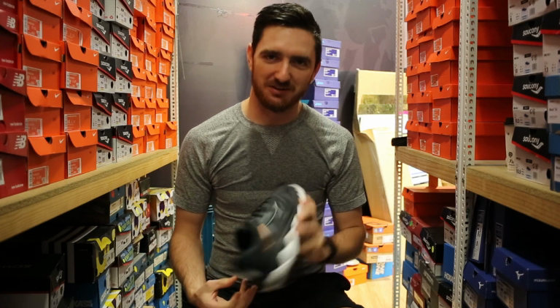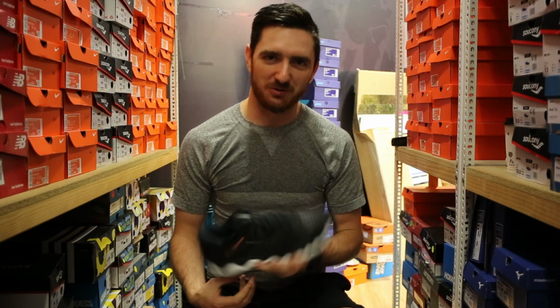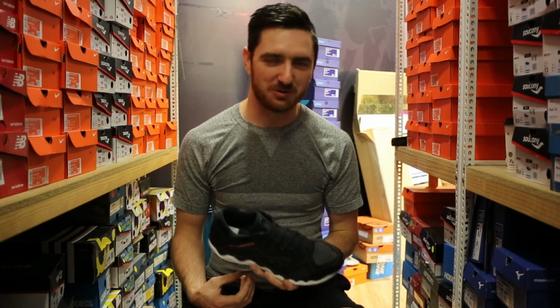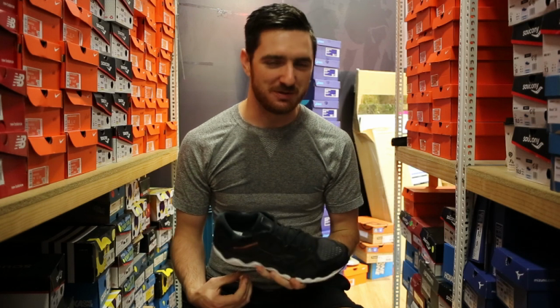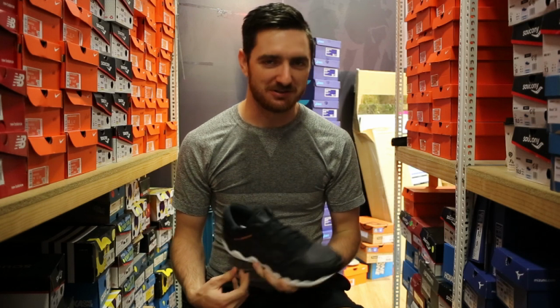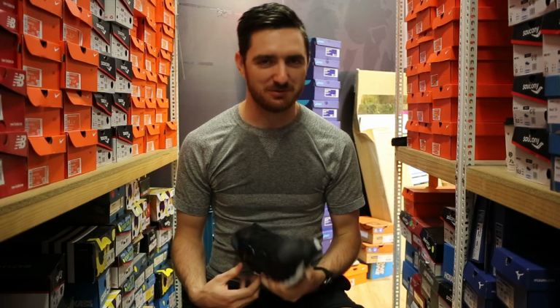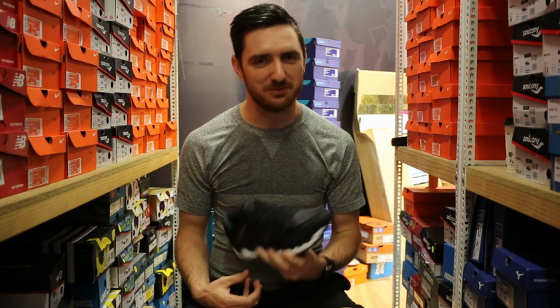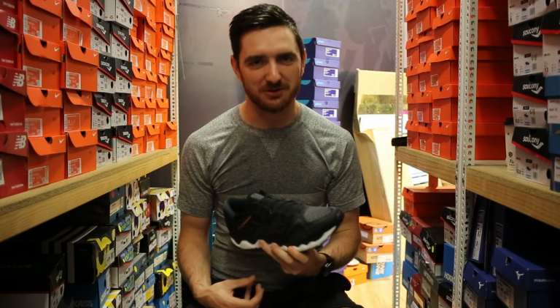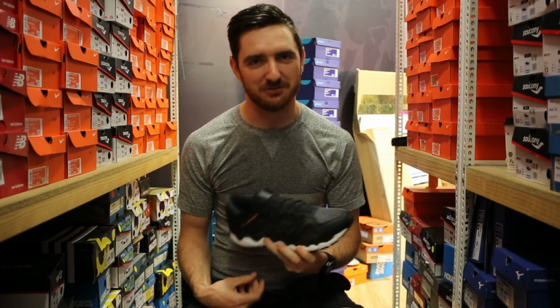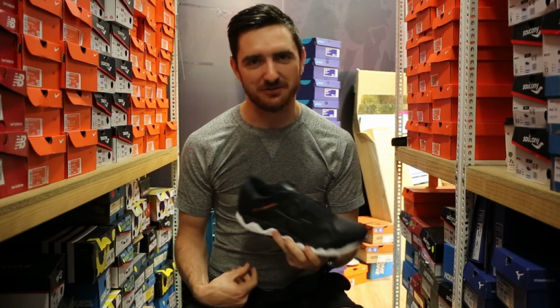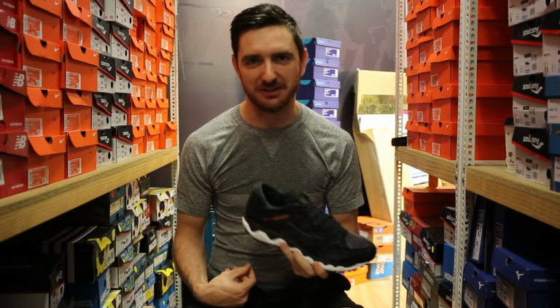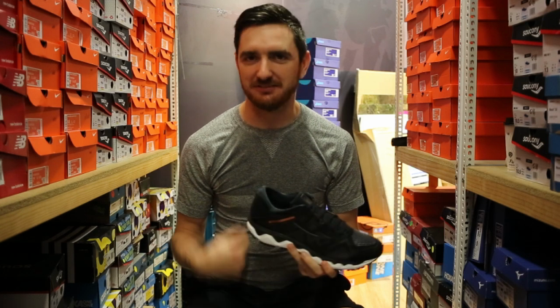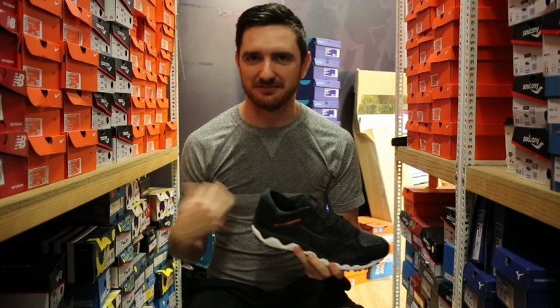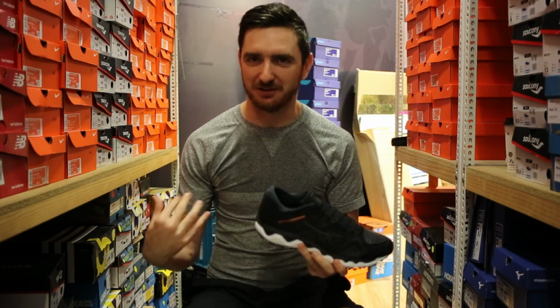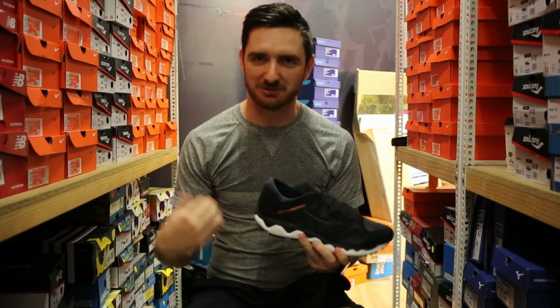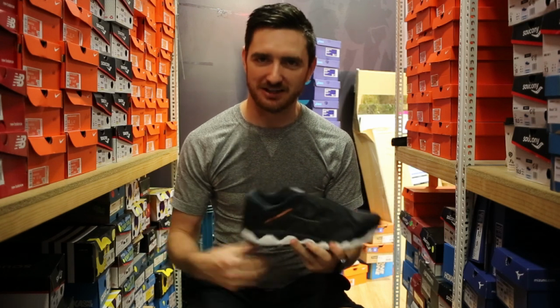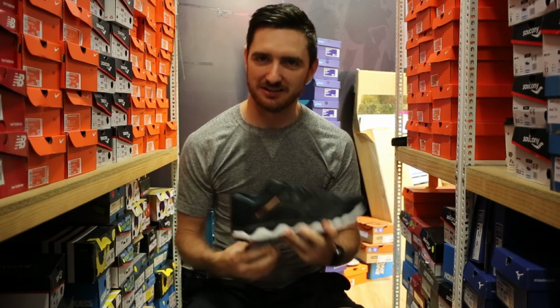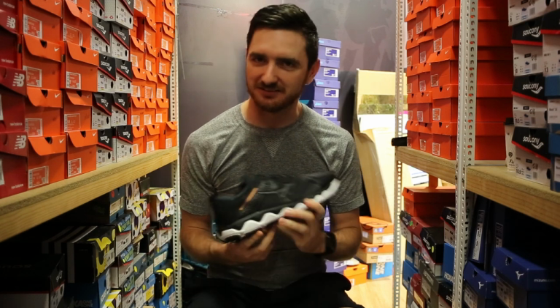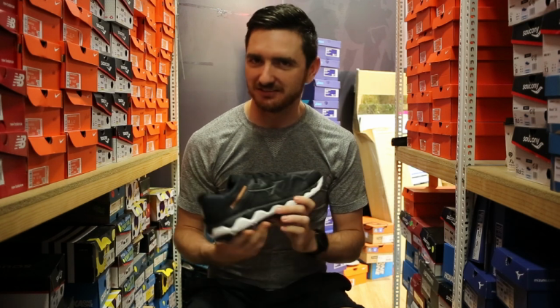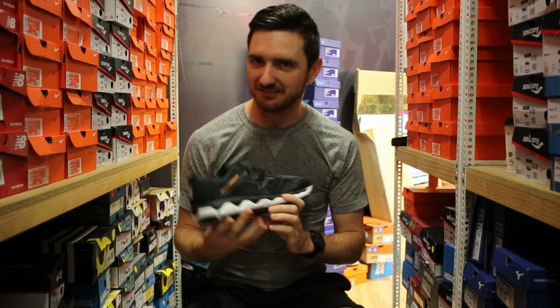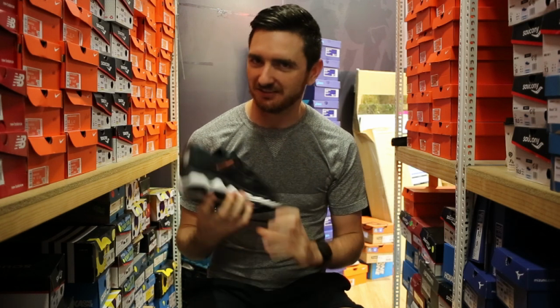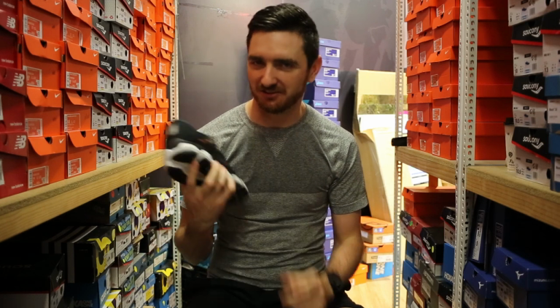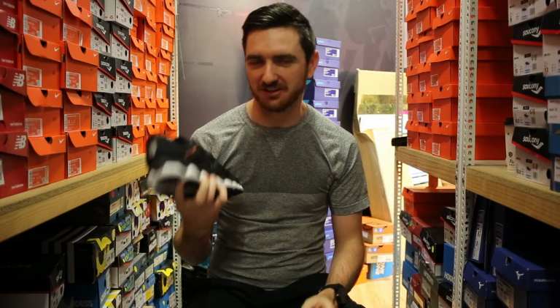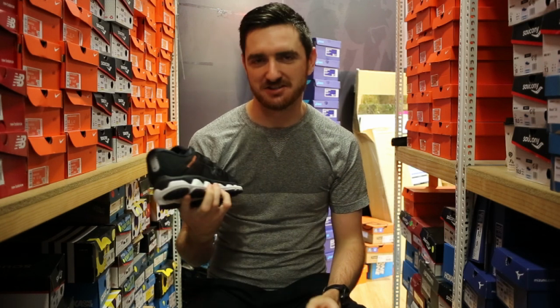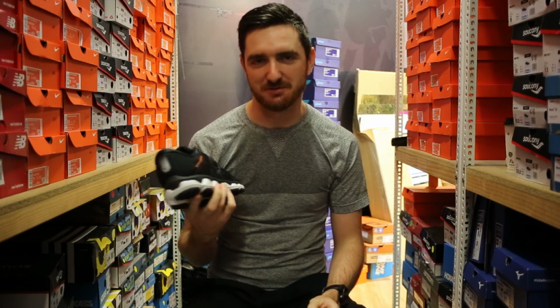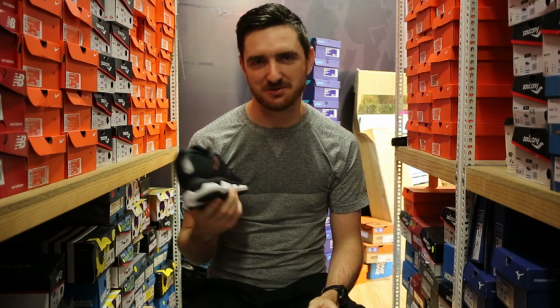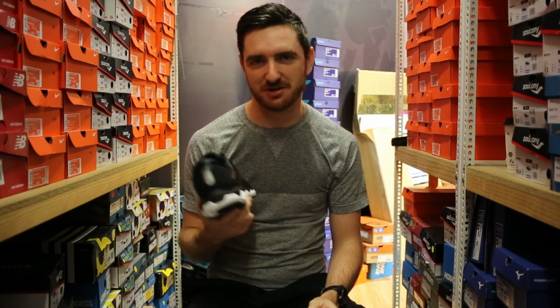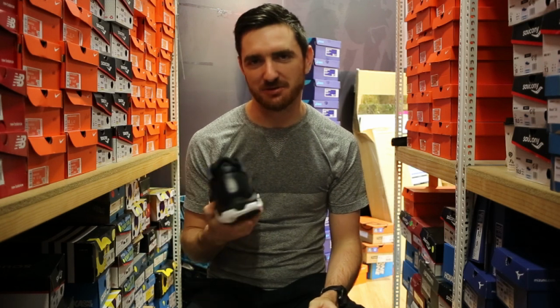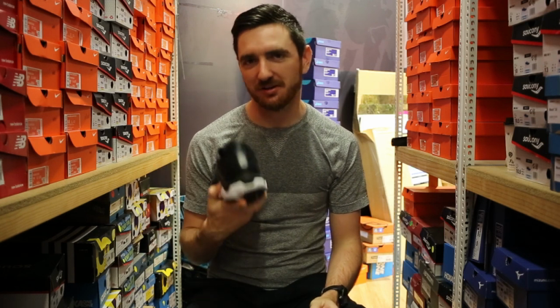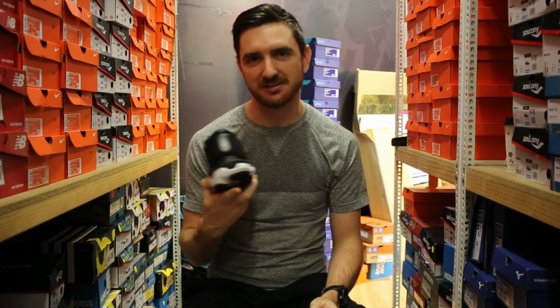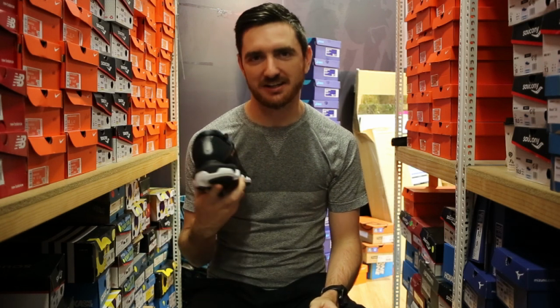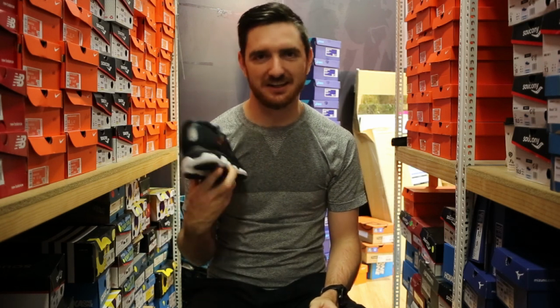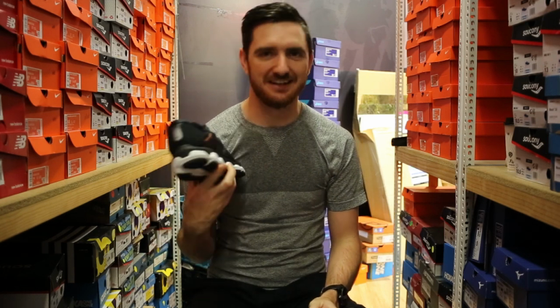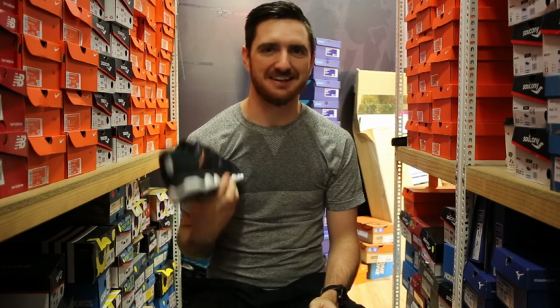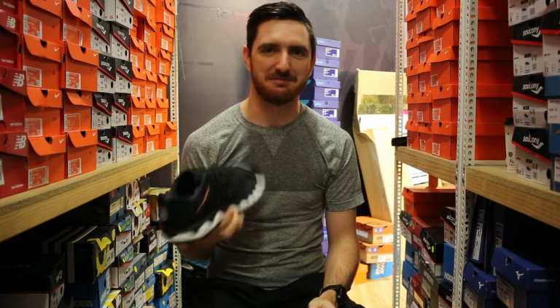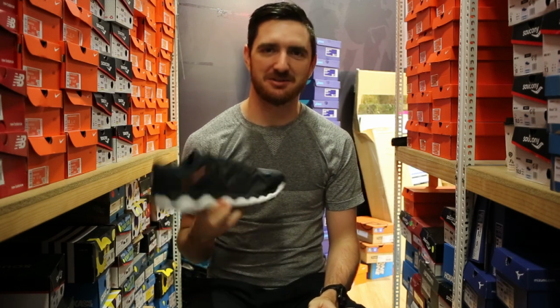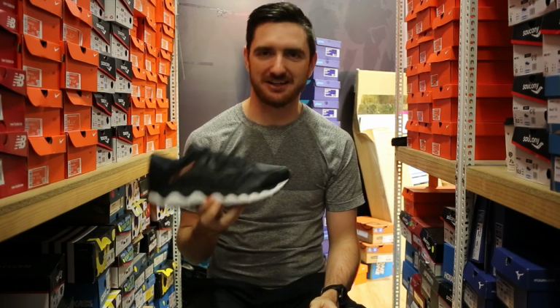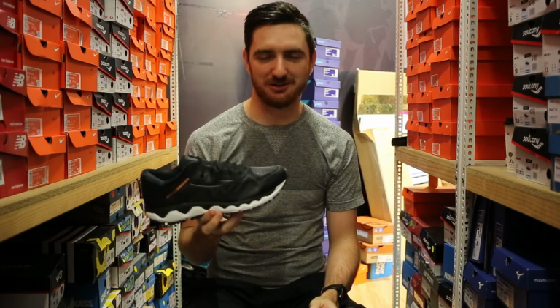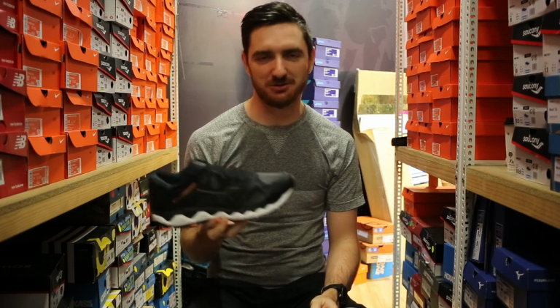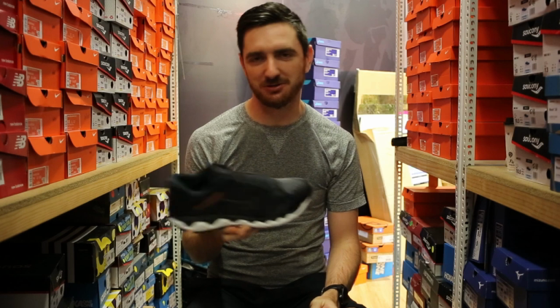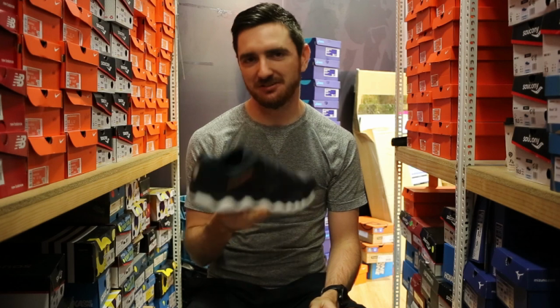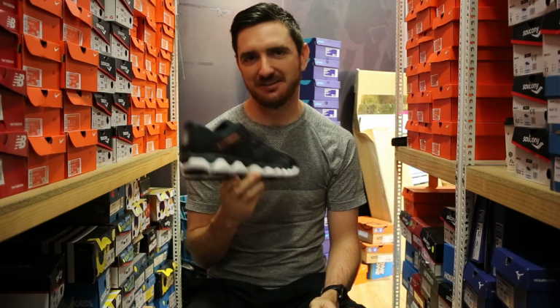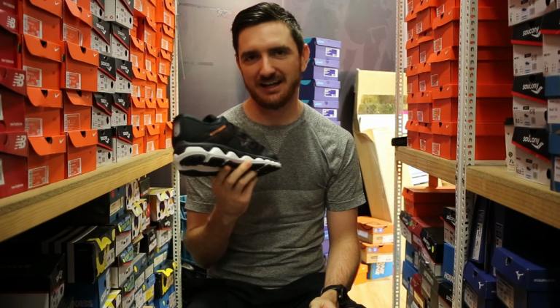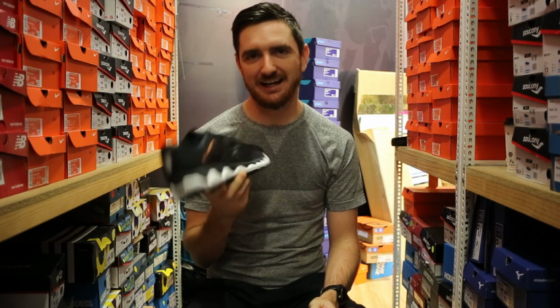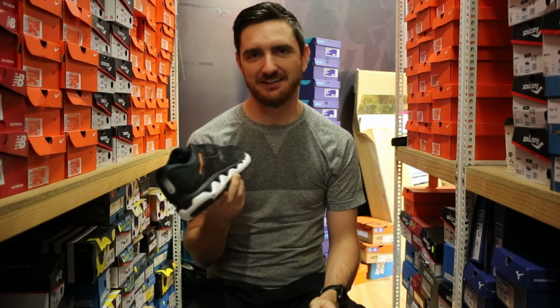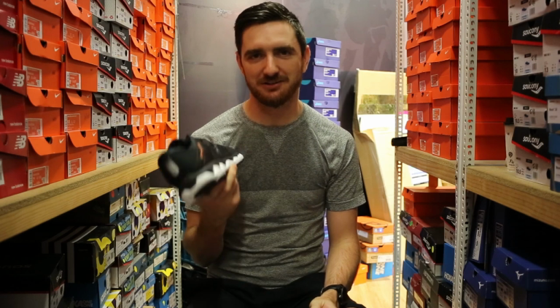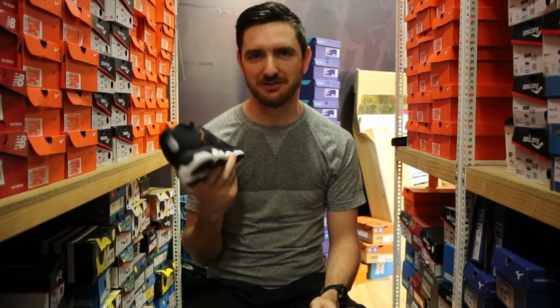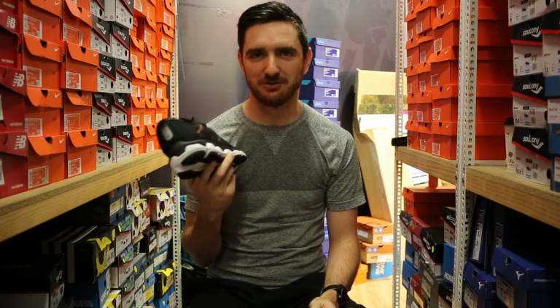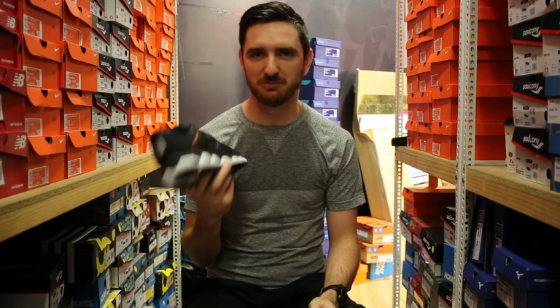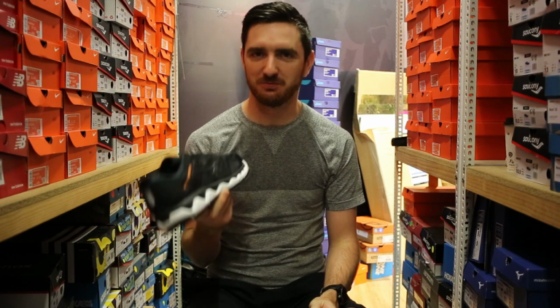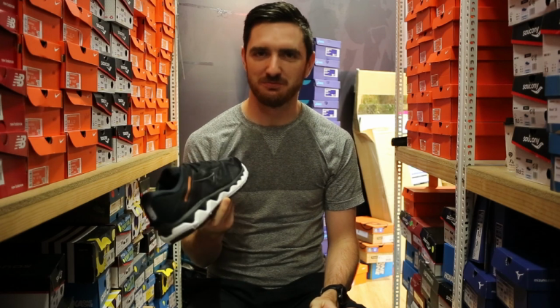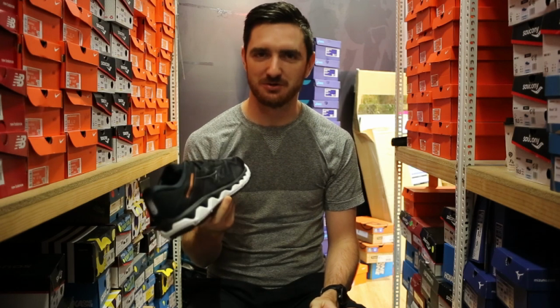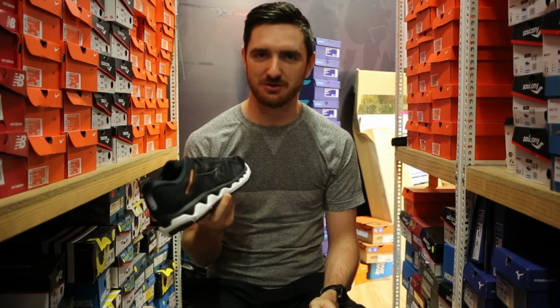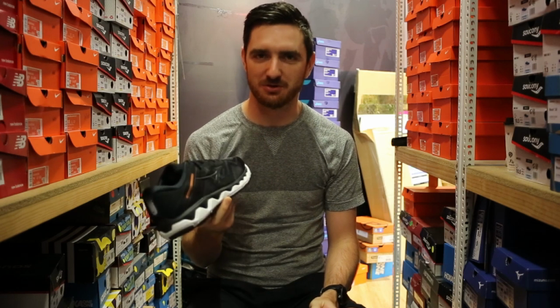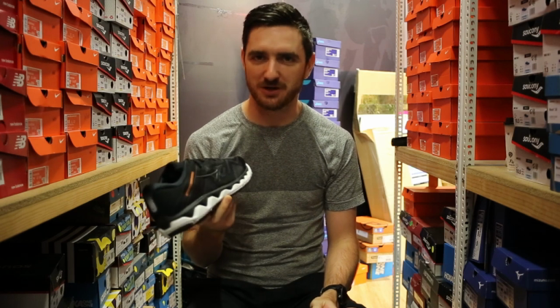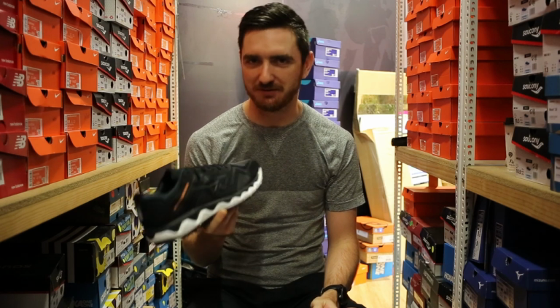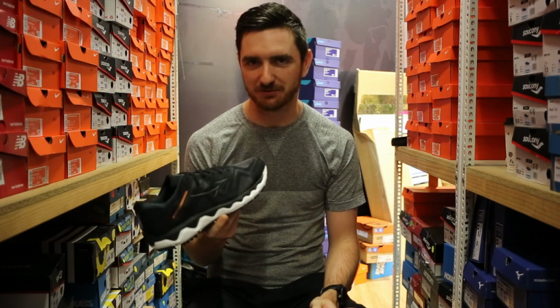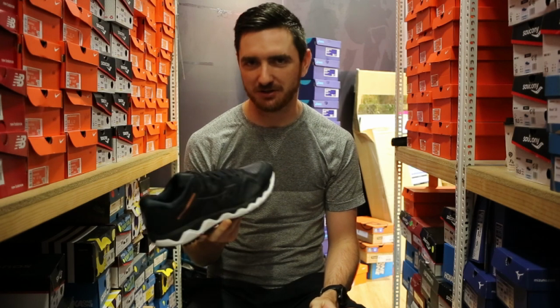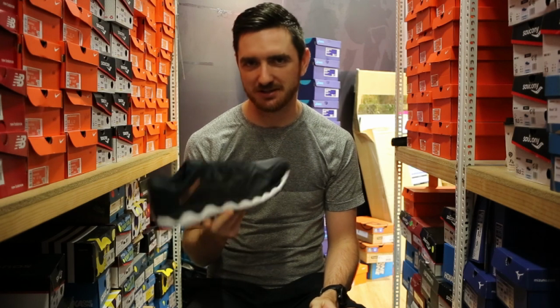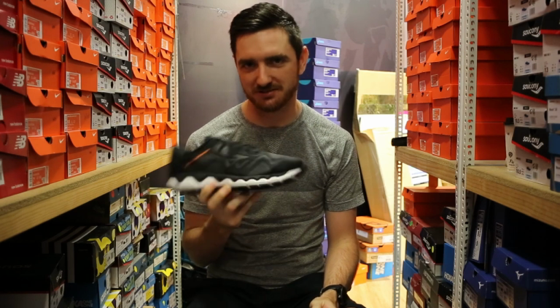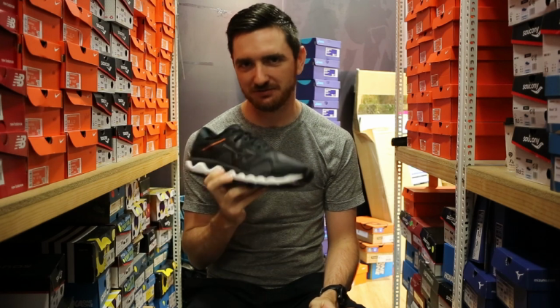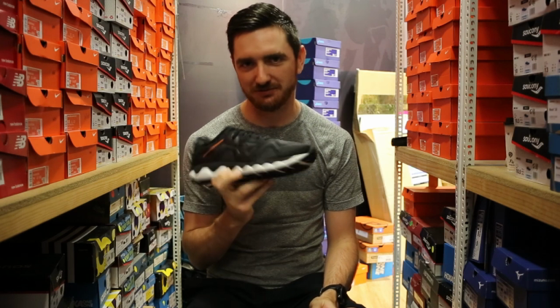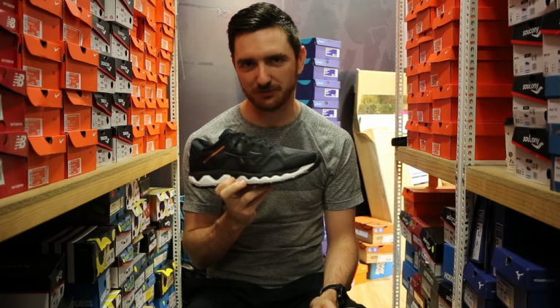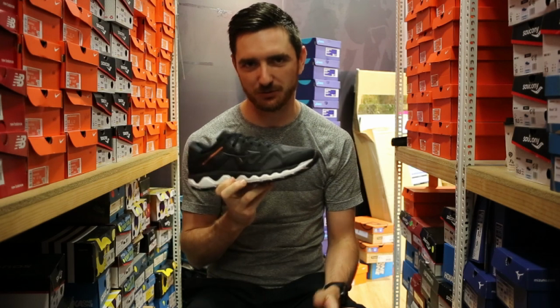Welcome back to the Beyond Defeat, I'm Kez. On this episode we're going to take an in-depth tech look at the Mizuno Wave Horizon 4.